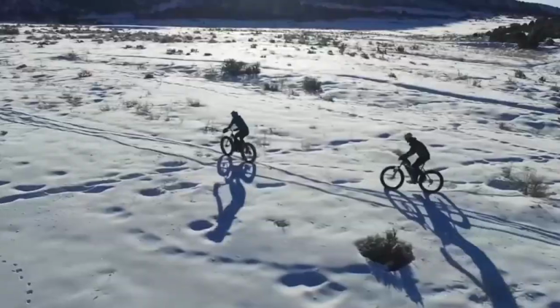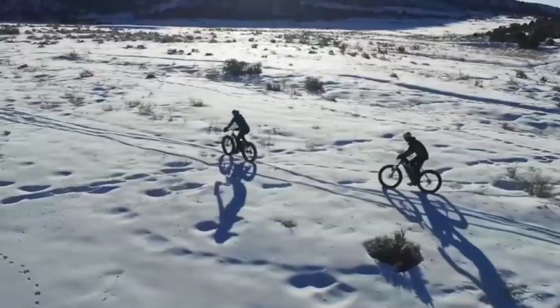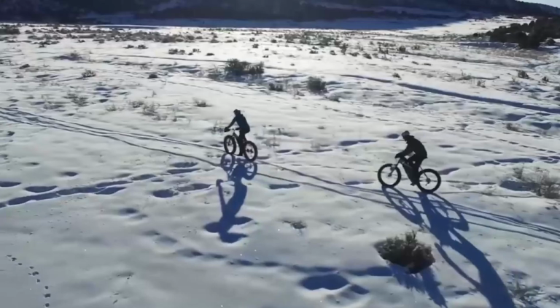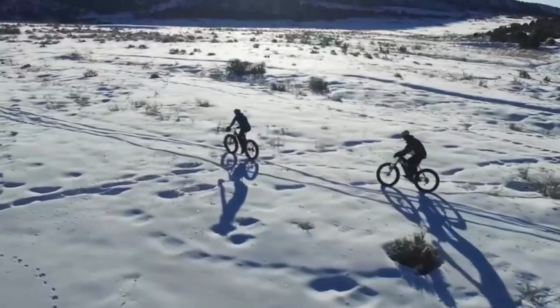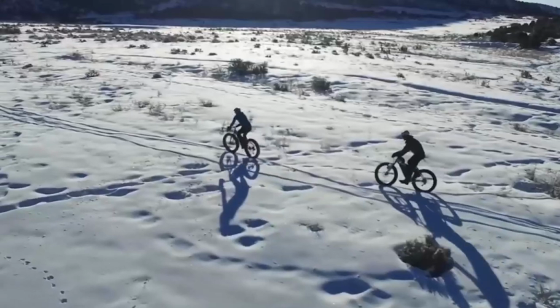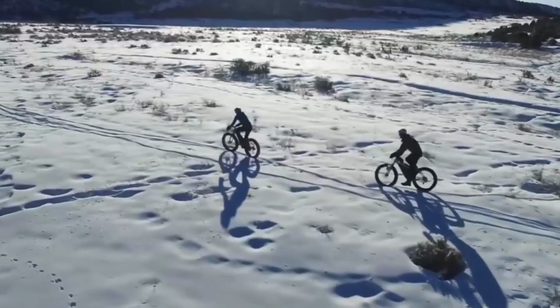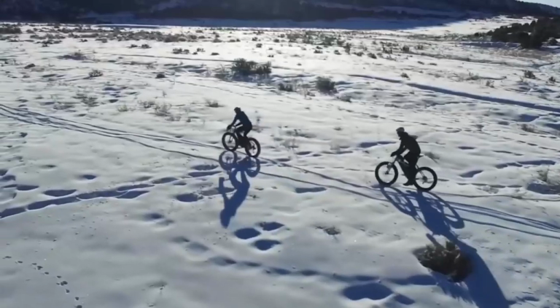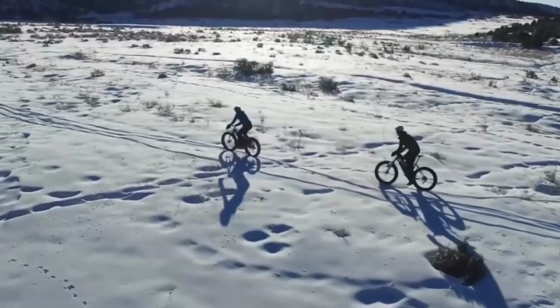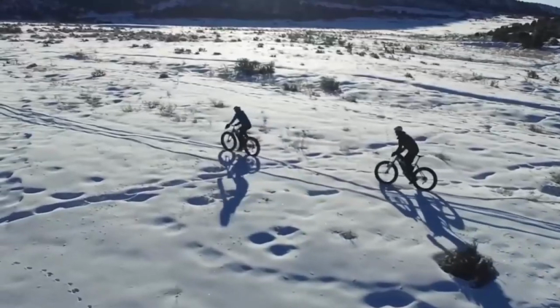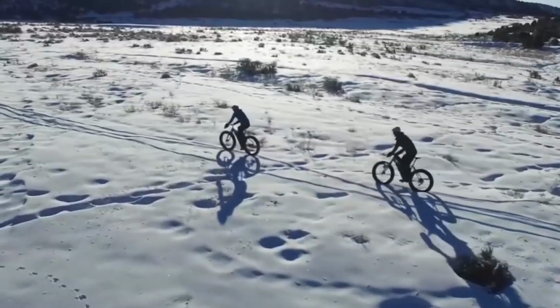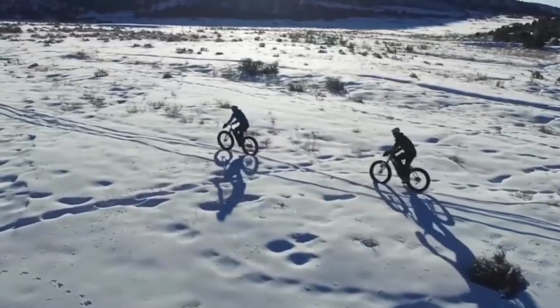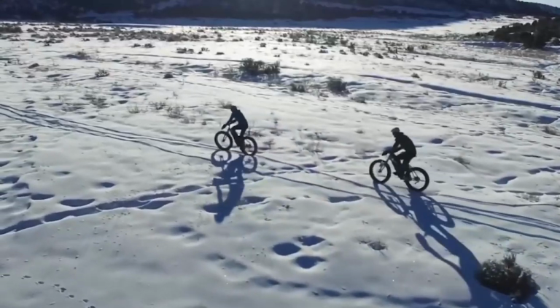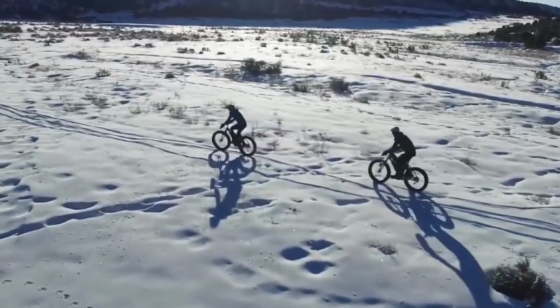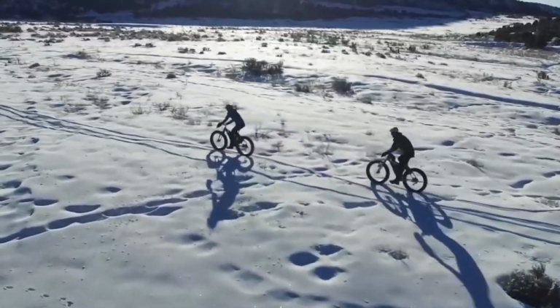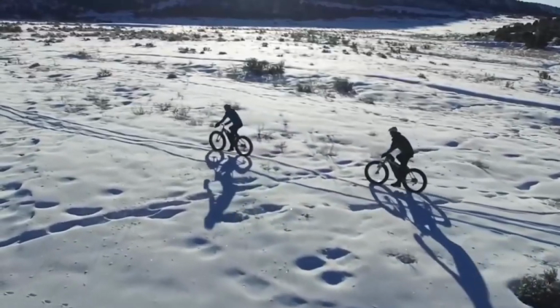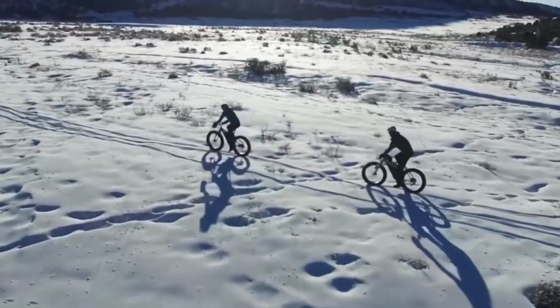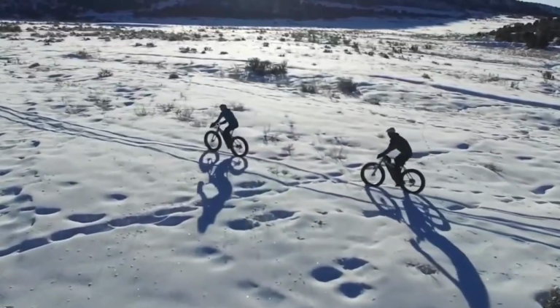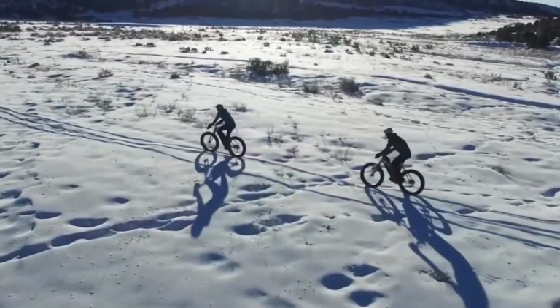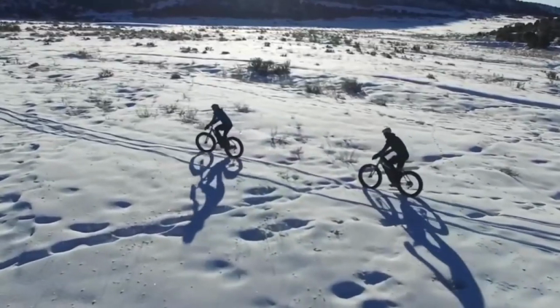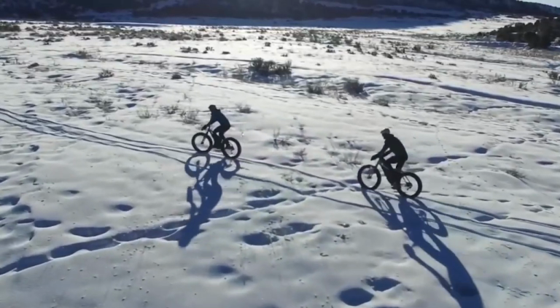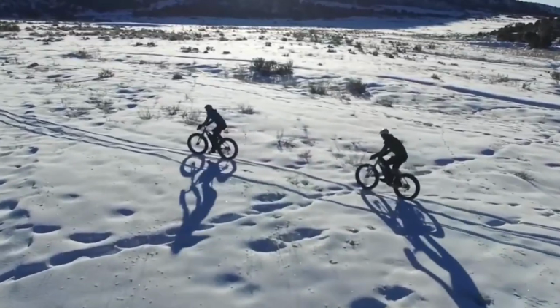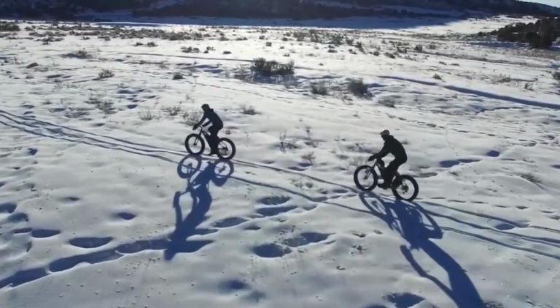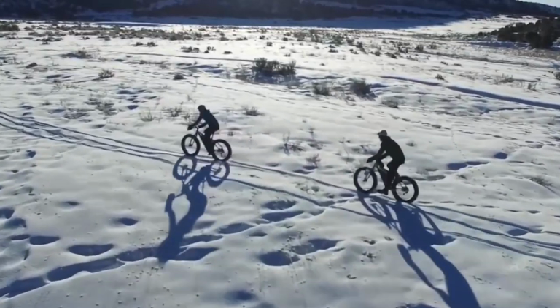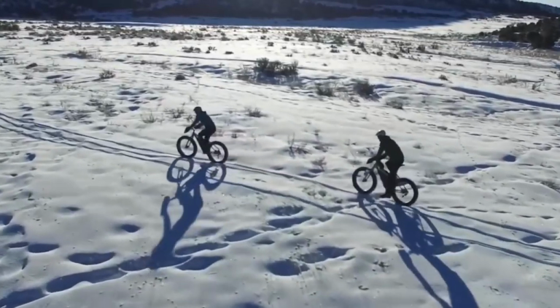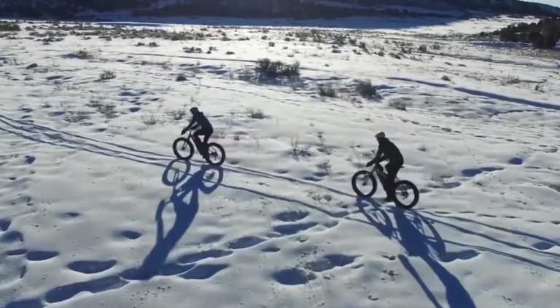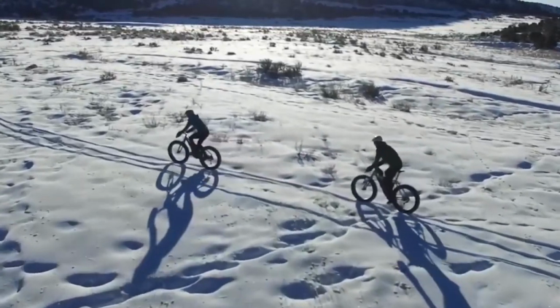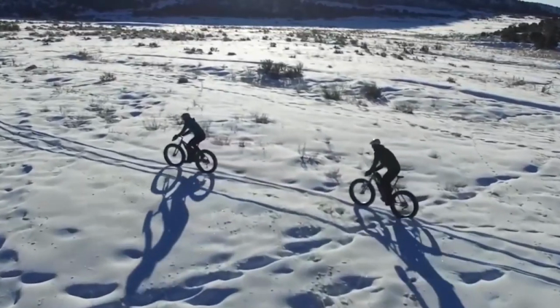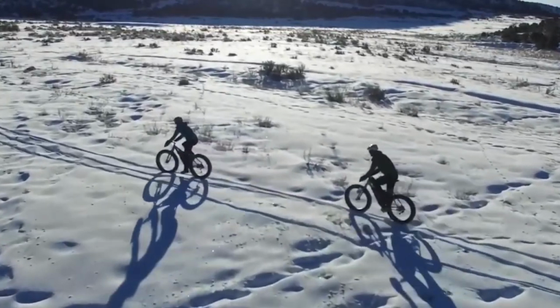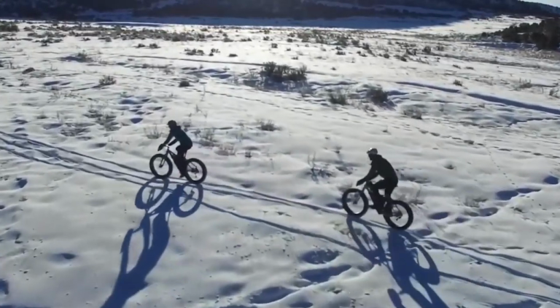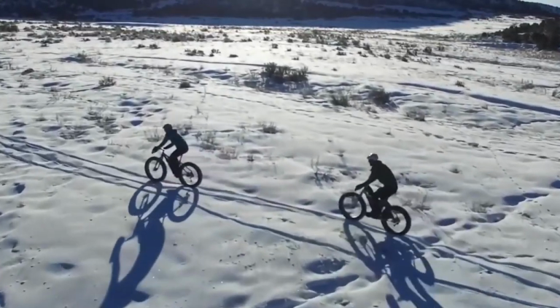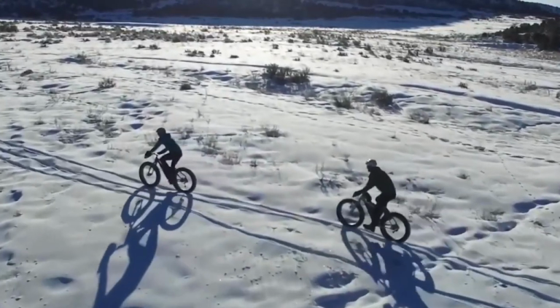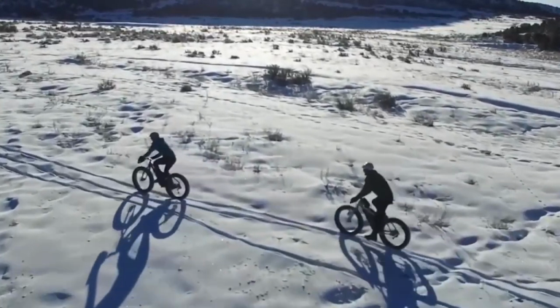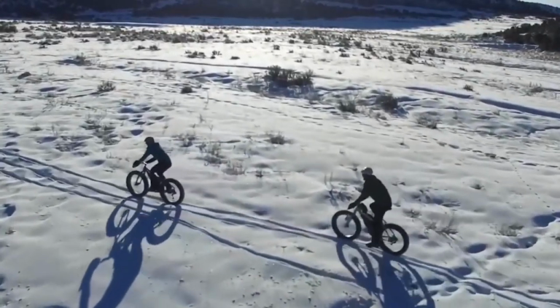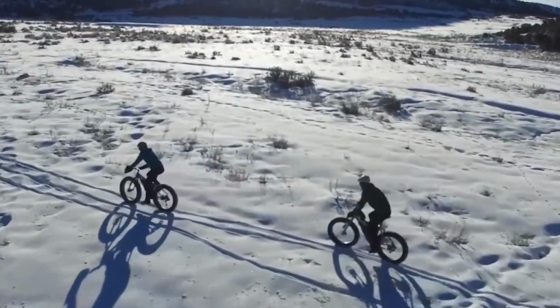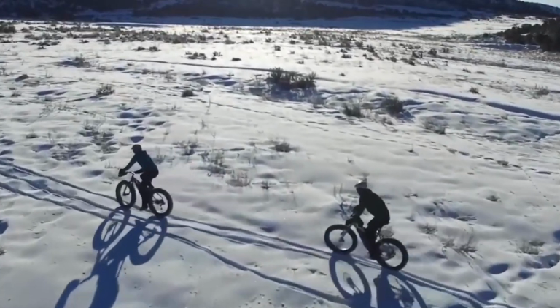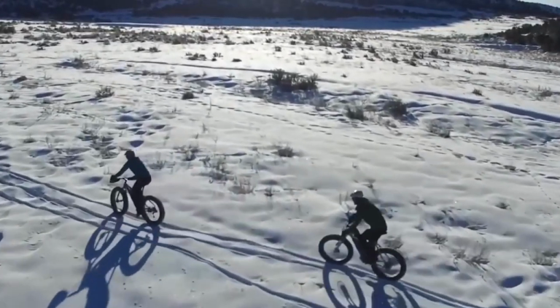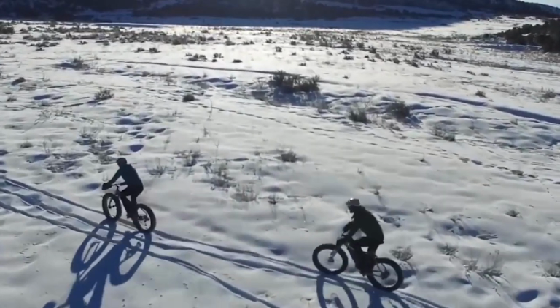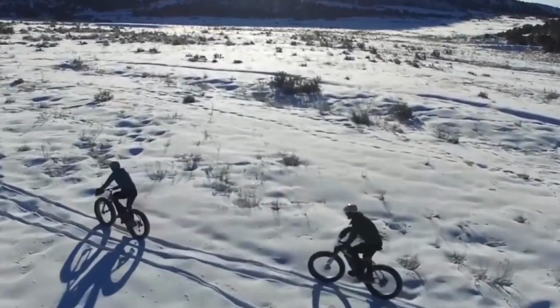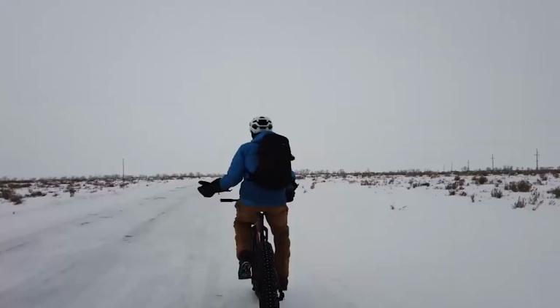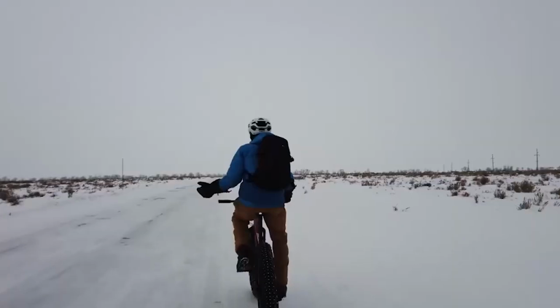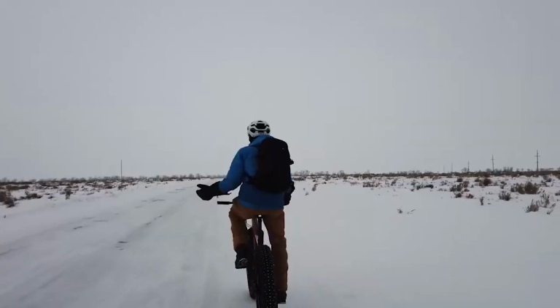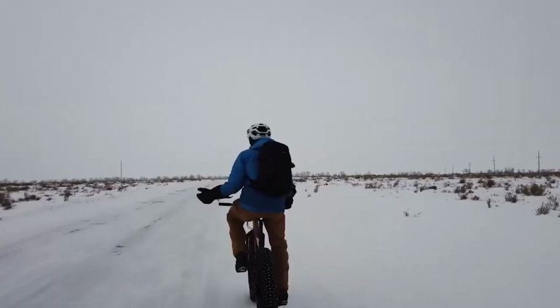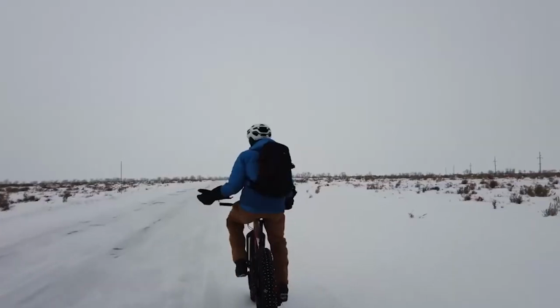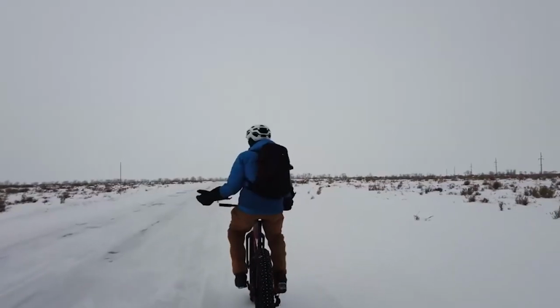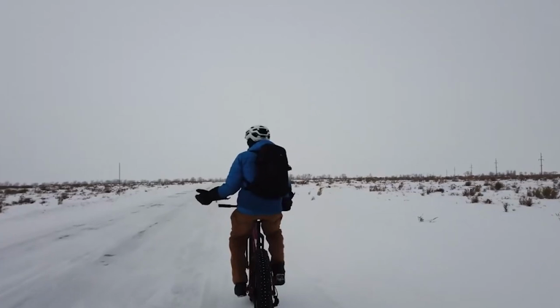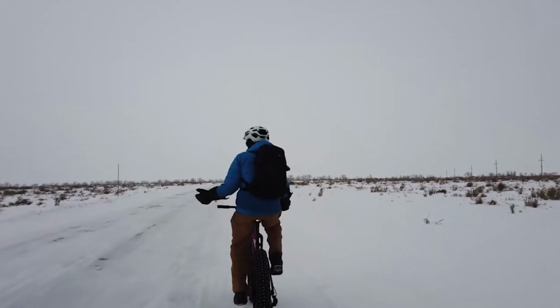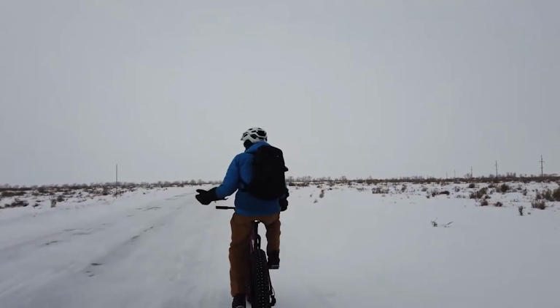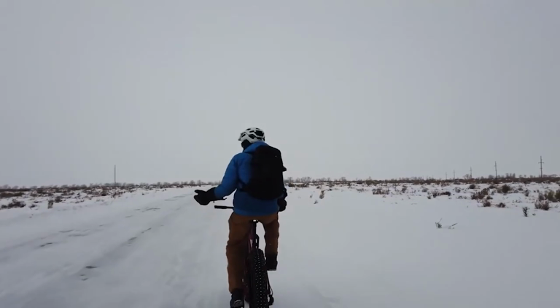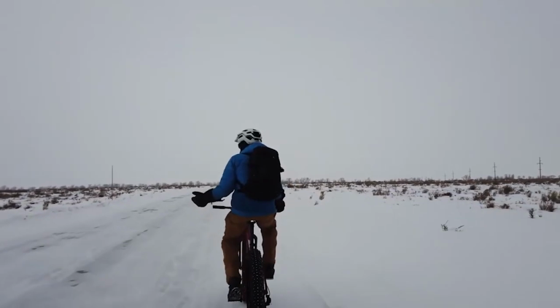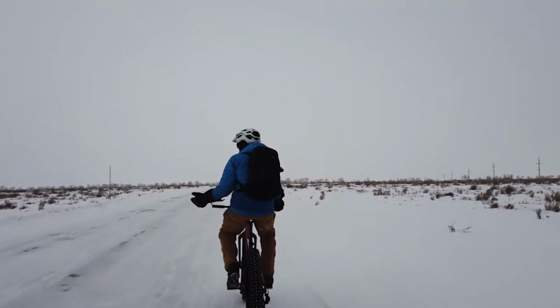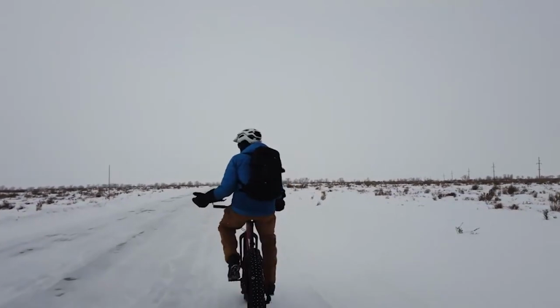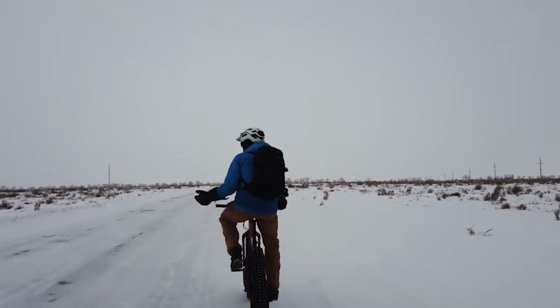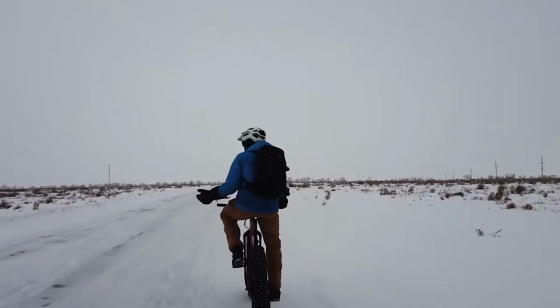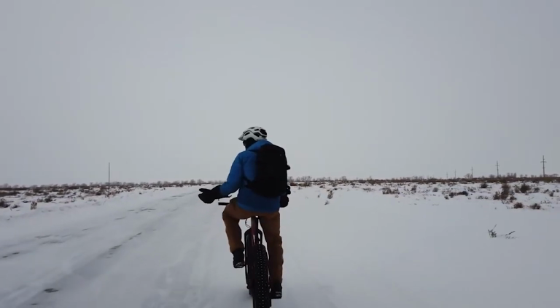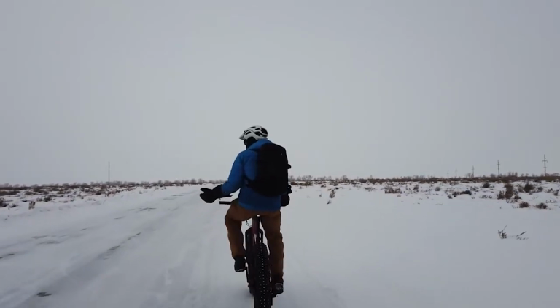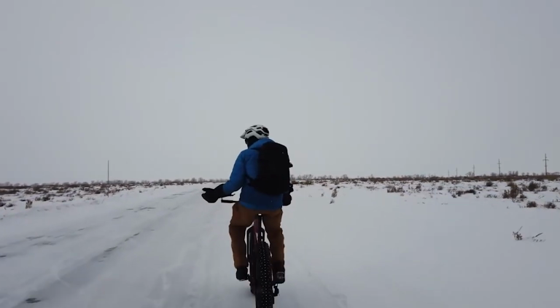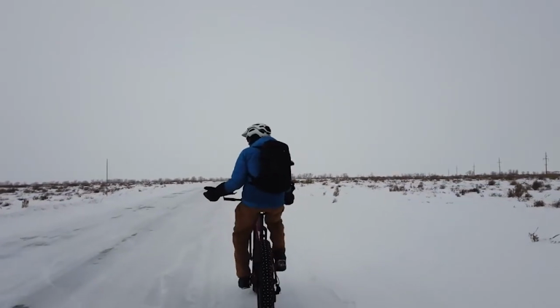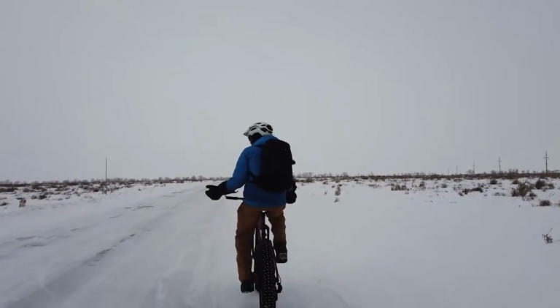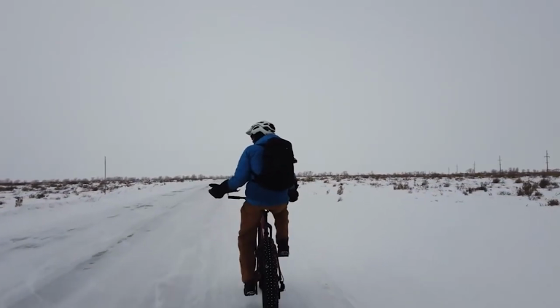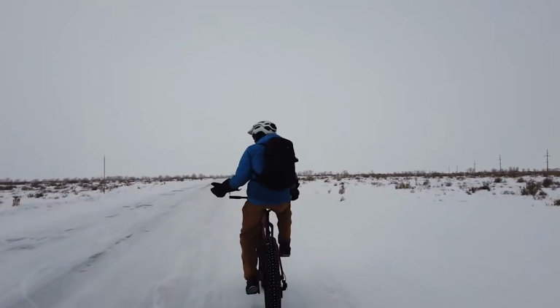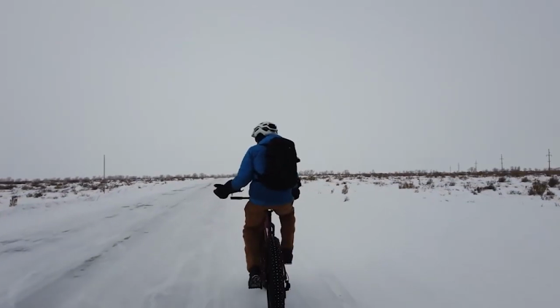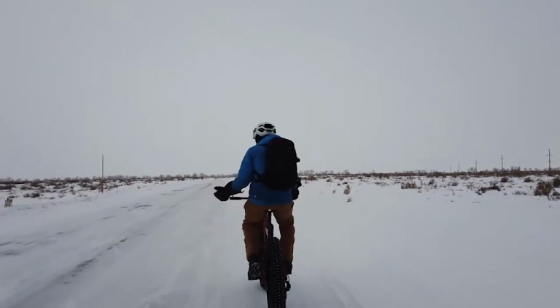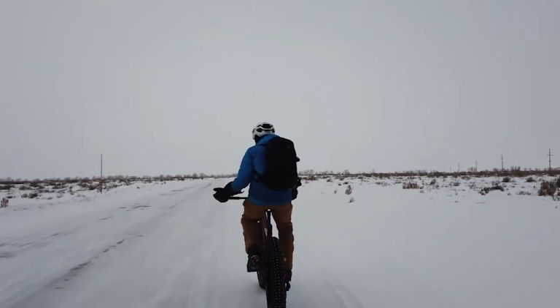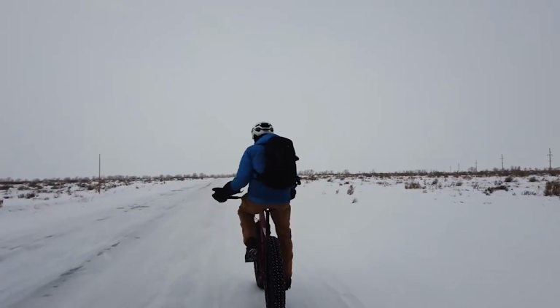Teton Mountain Bike offers tours through the Grand Tetons and the National Elk Refuge. You won't want to miss out on the beautiful sights you'll see in Jackson Hole.